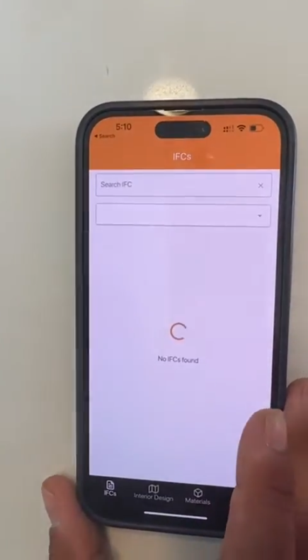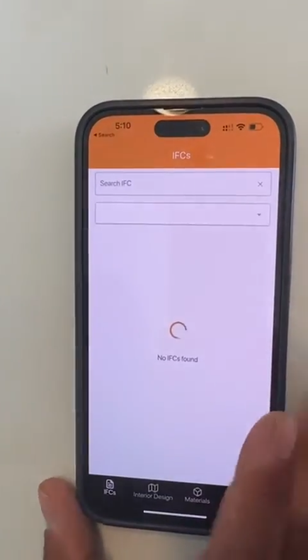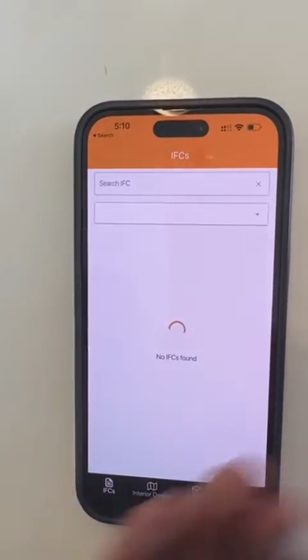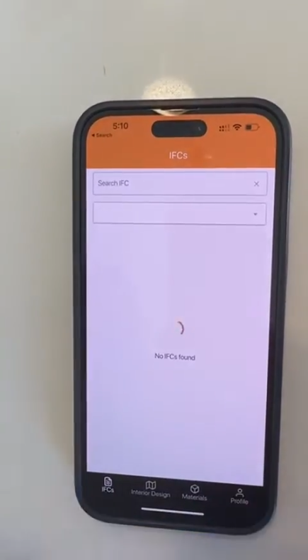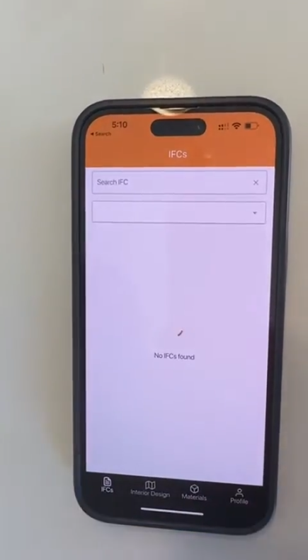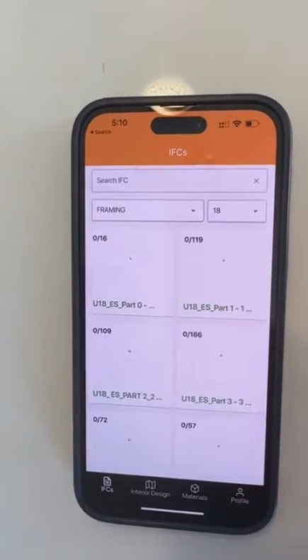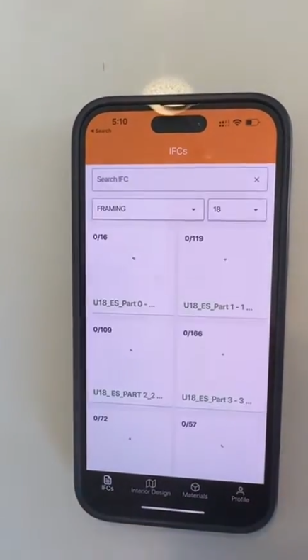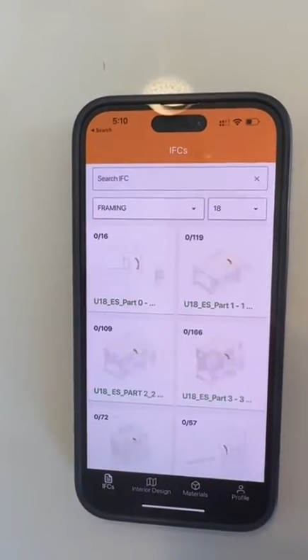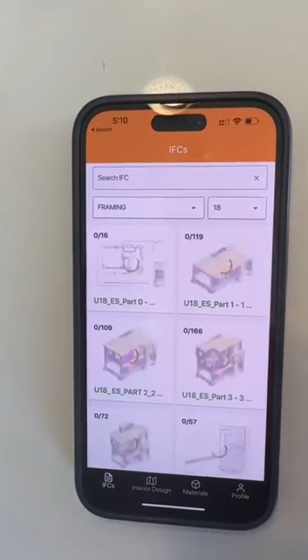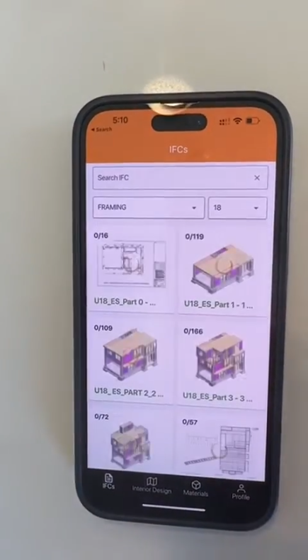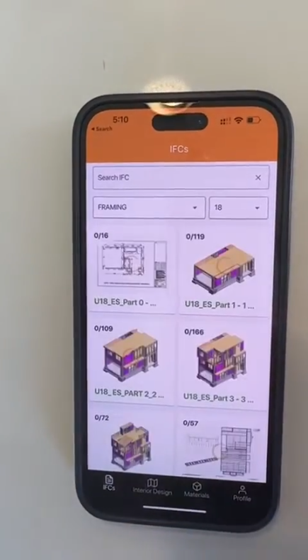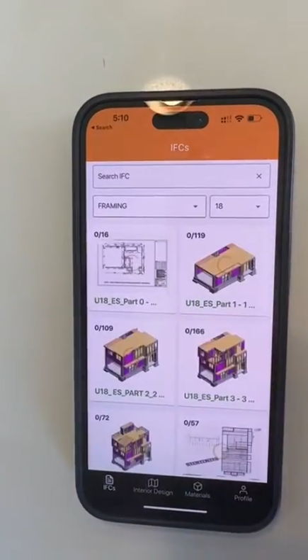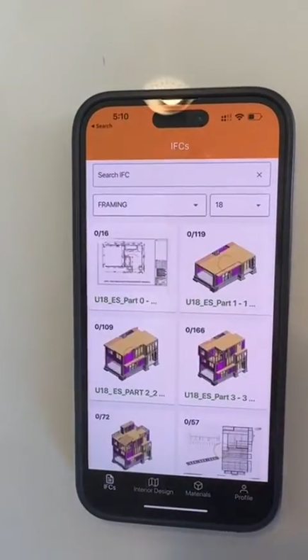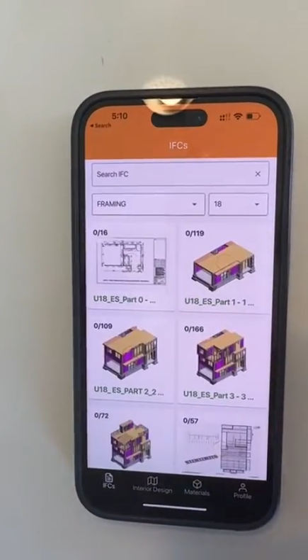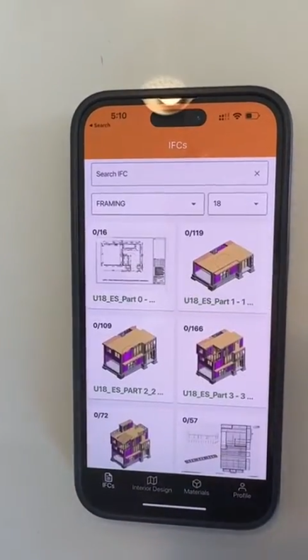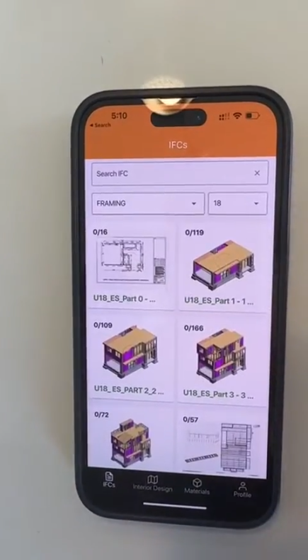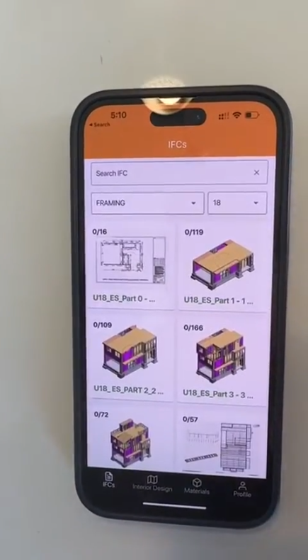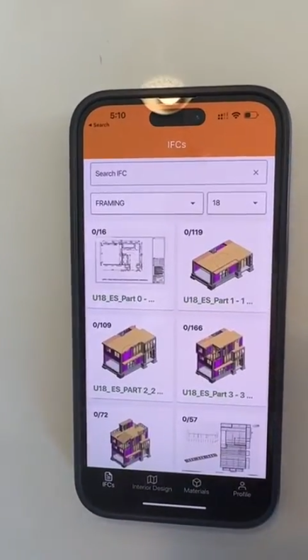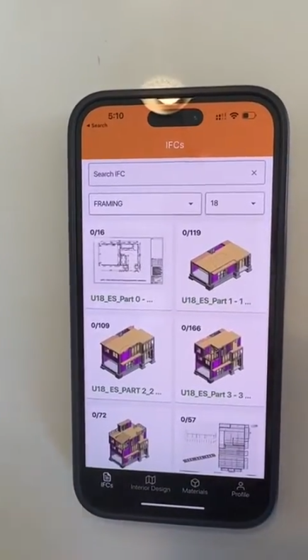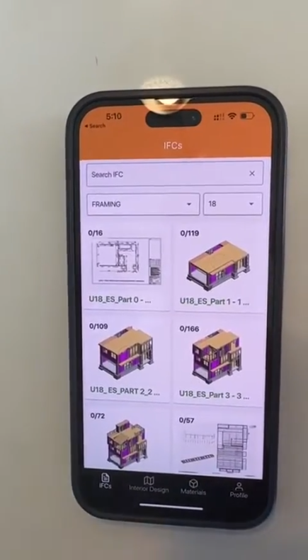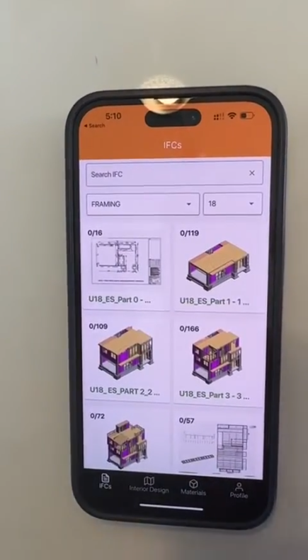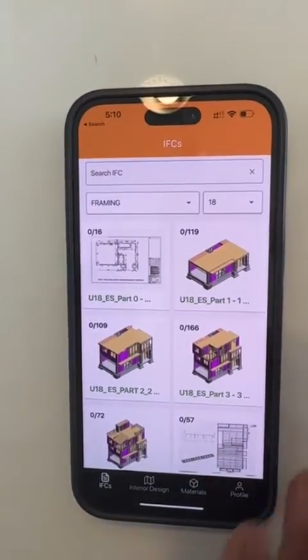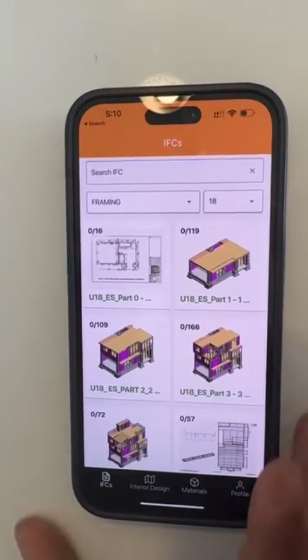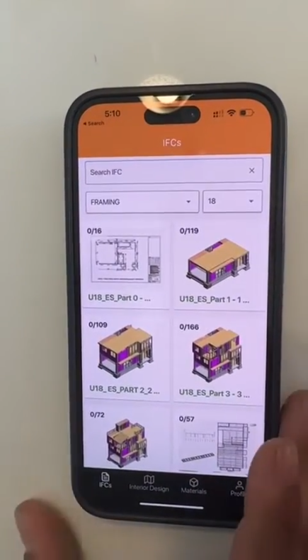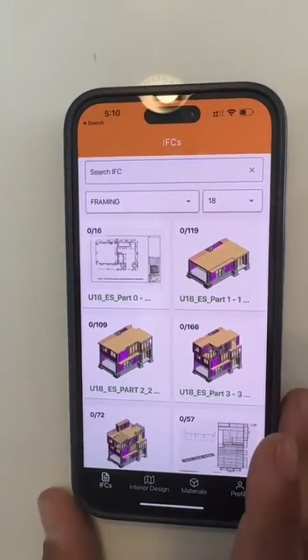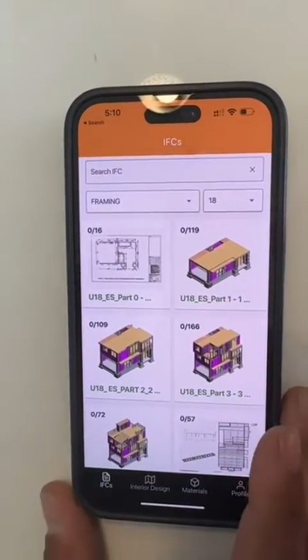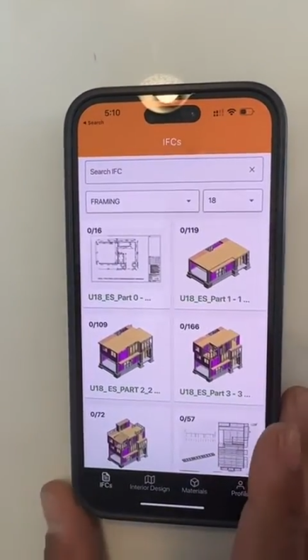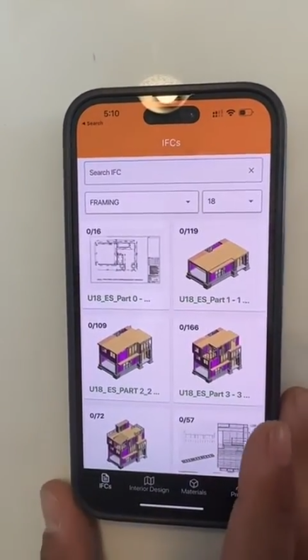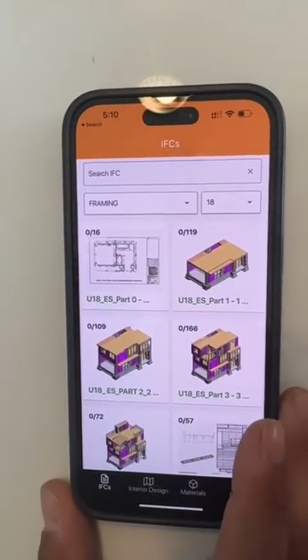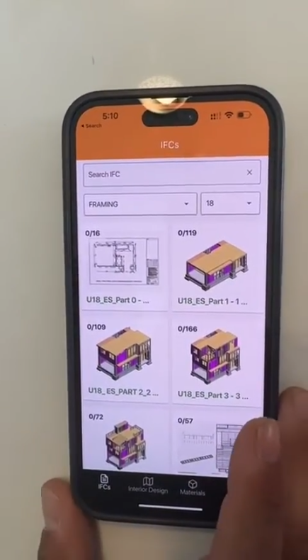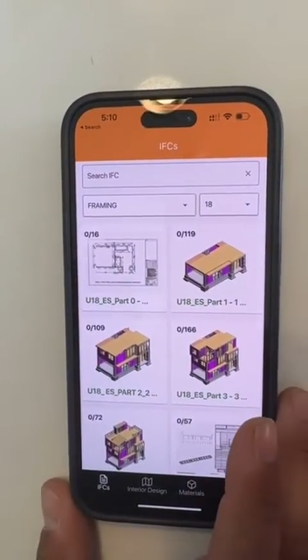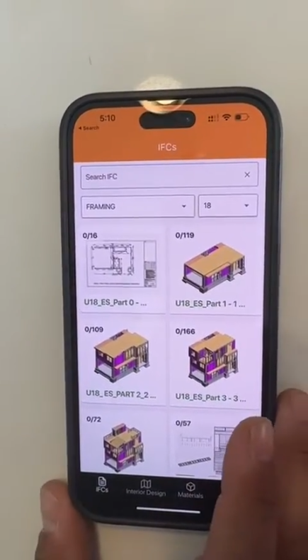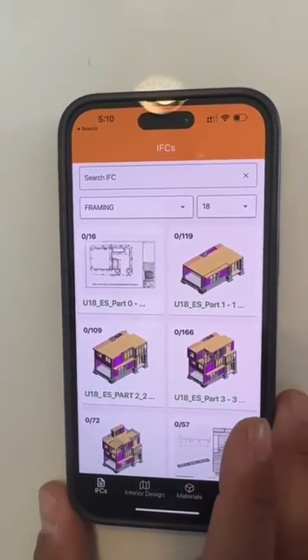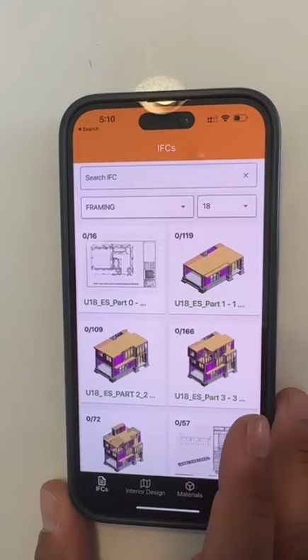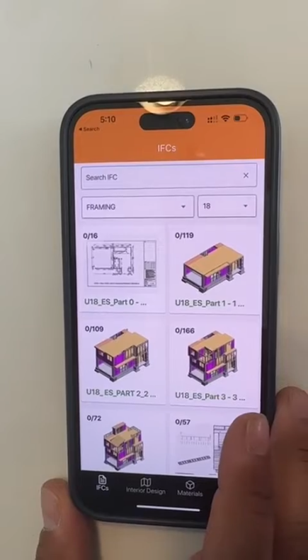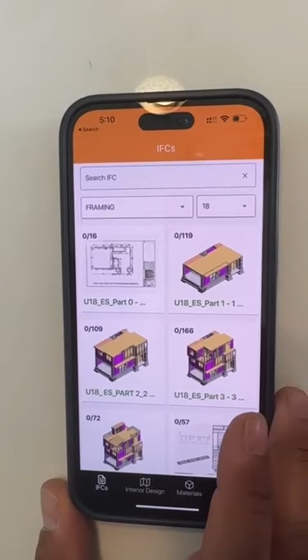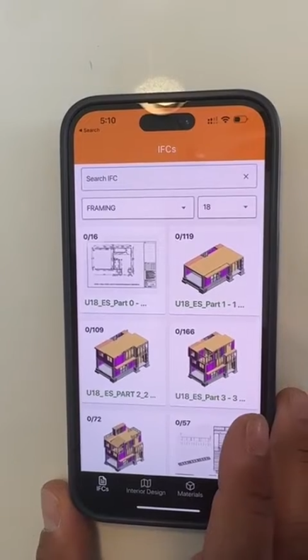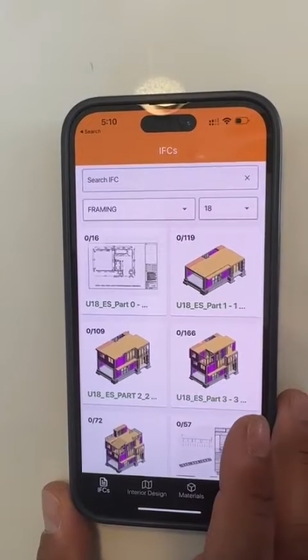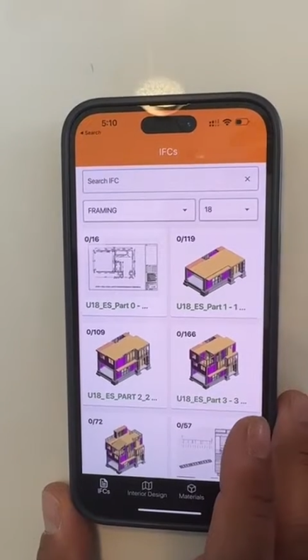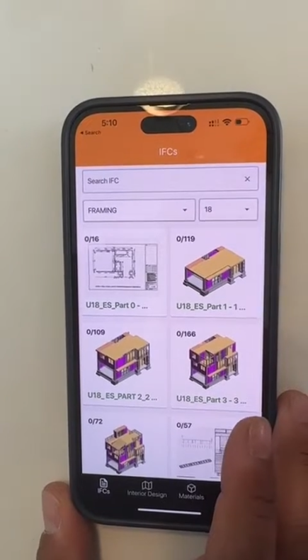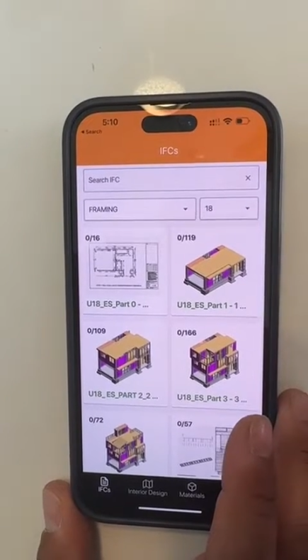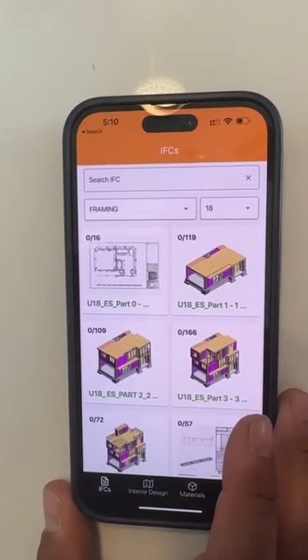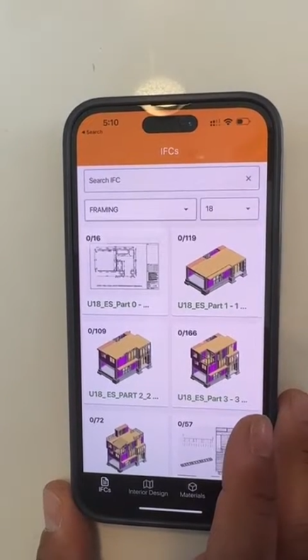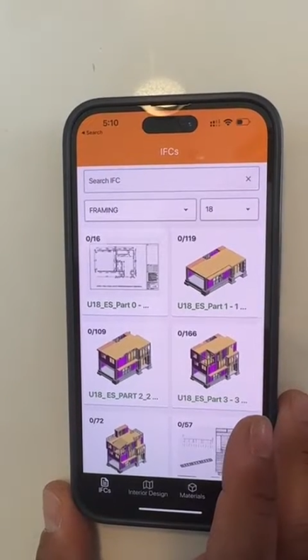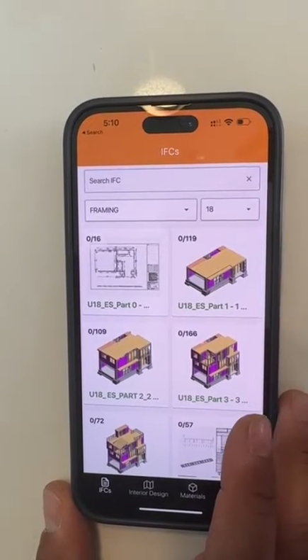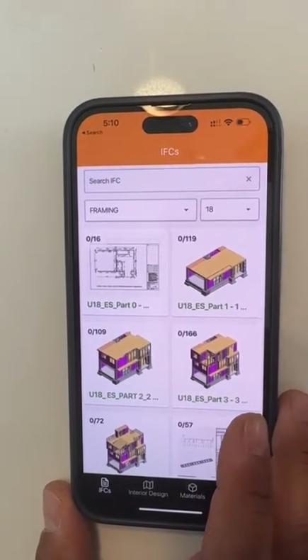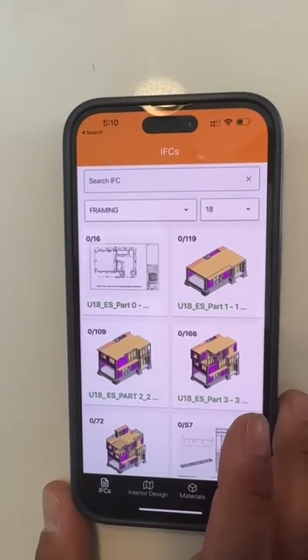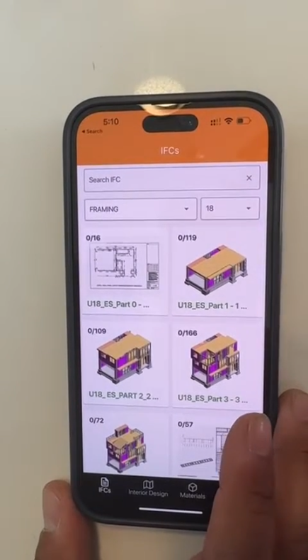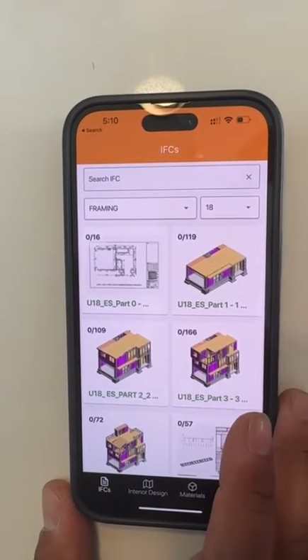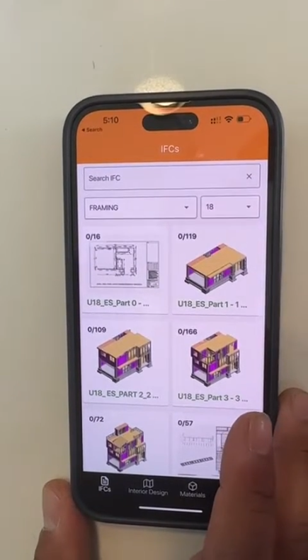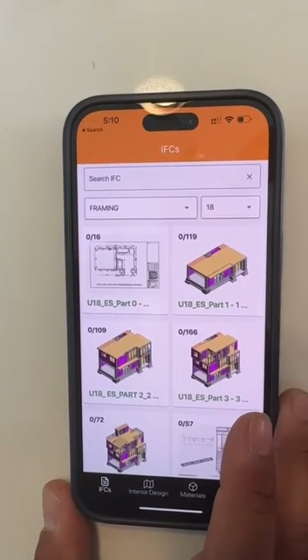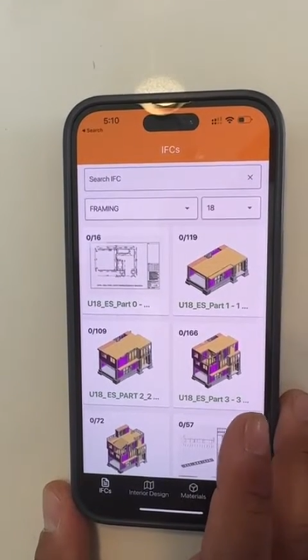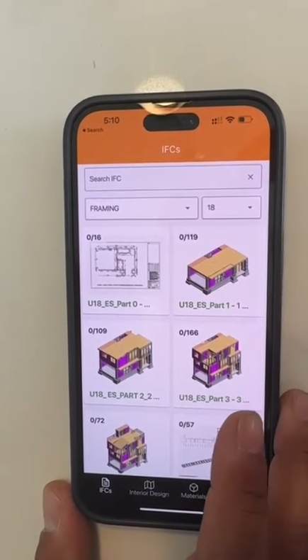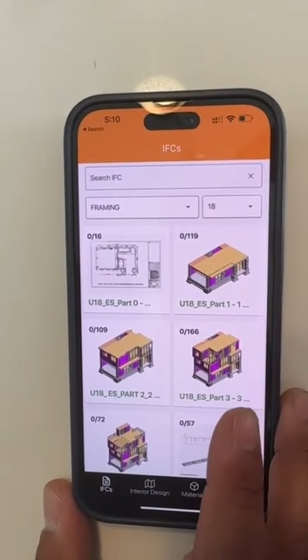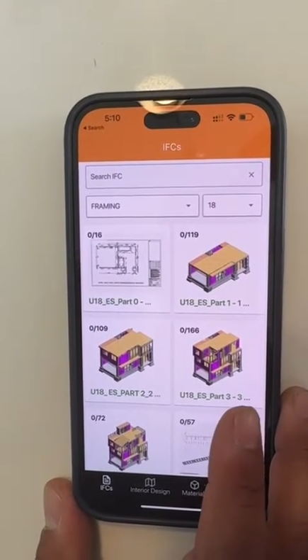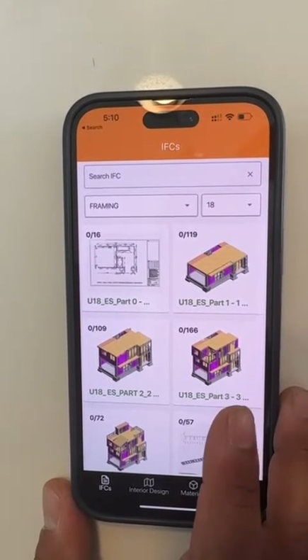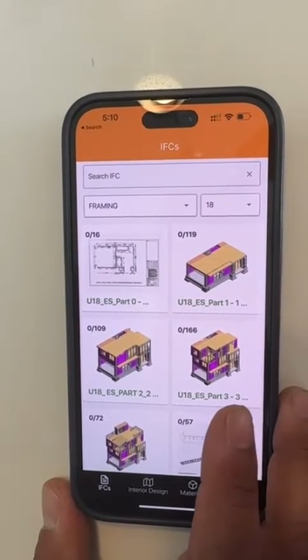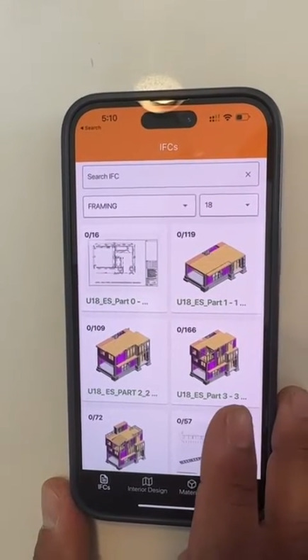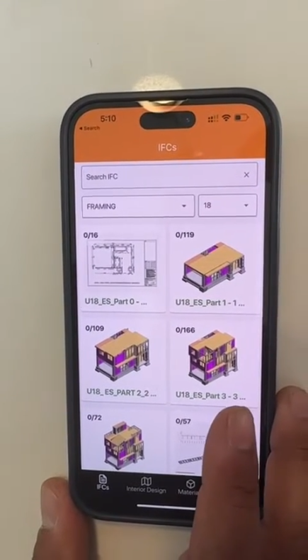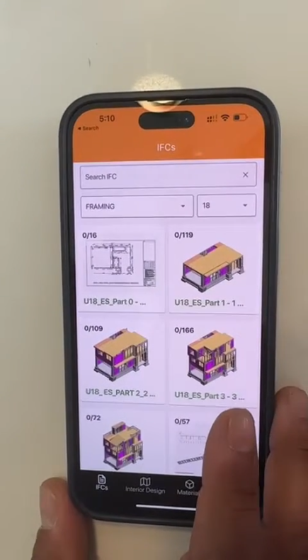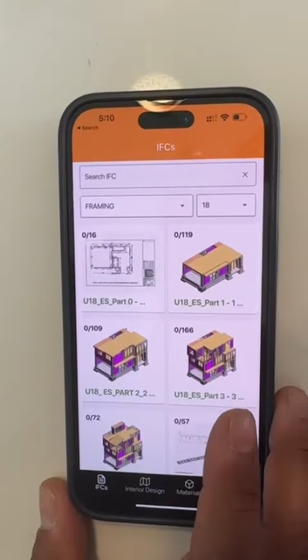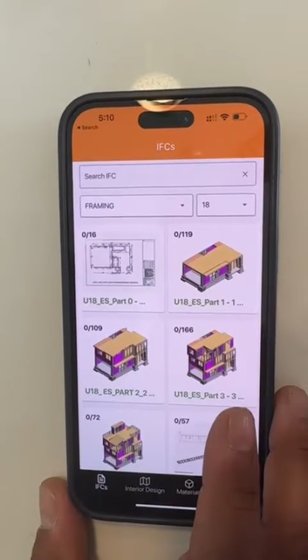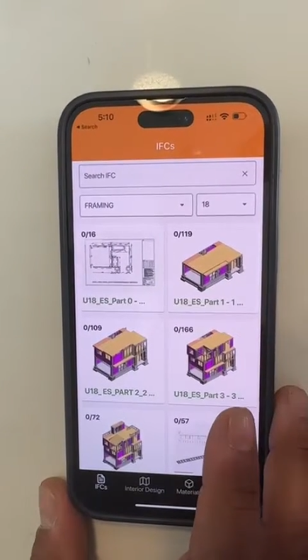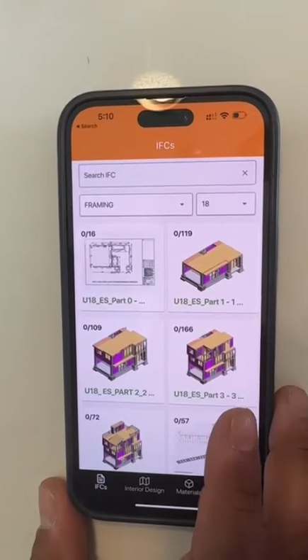Hi, this is Livio Mobile App. The purpose of Livio's mobile app is to make framing 75% faster.